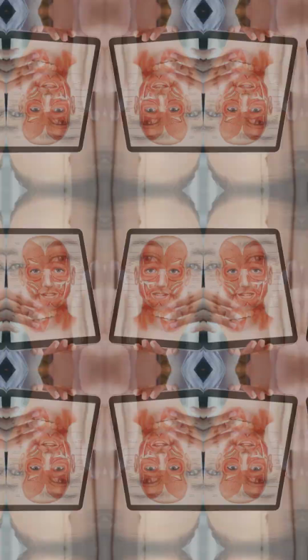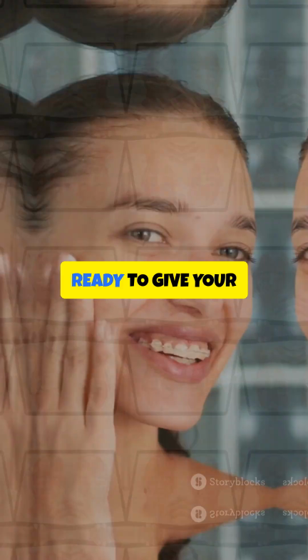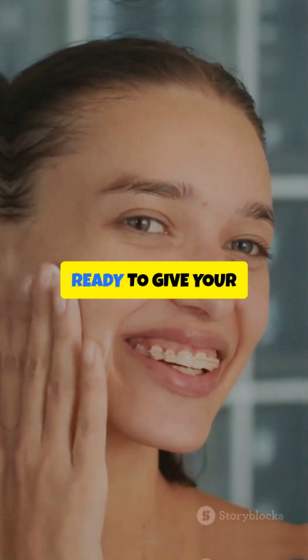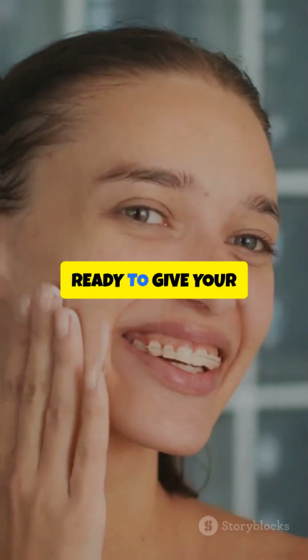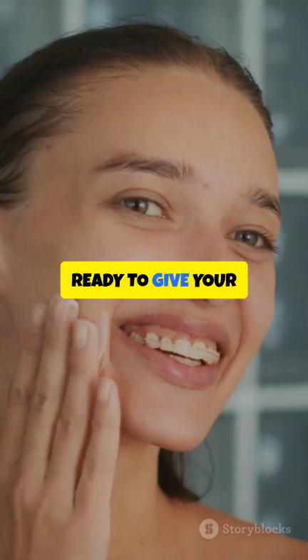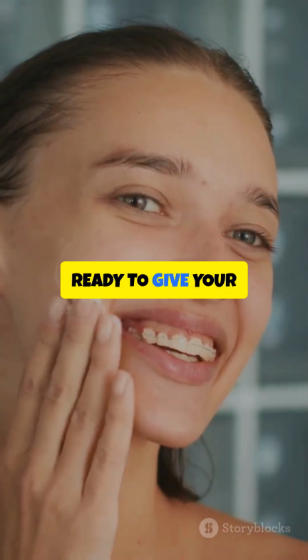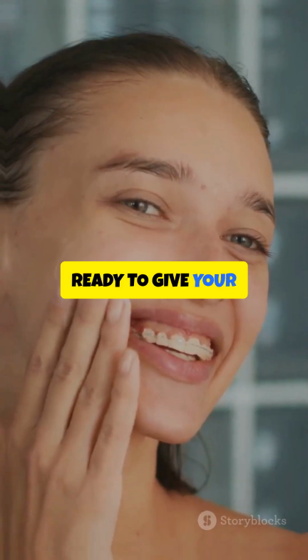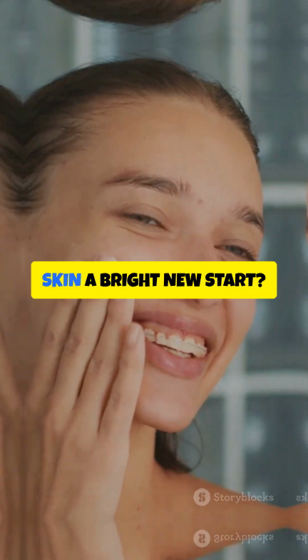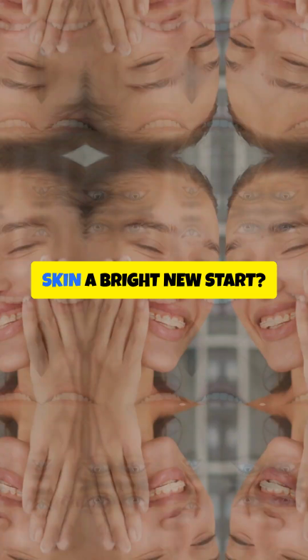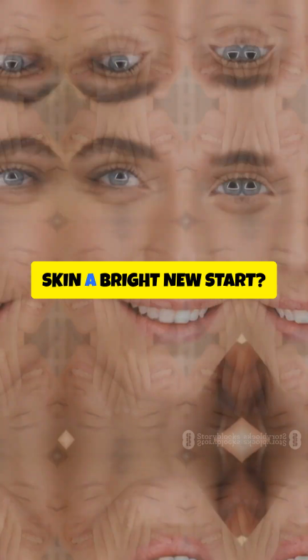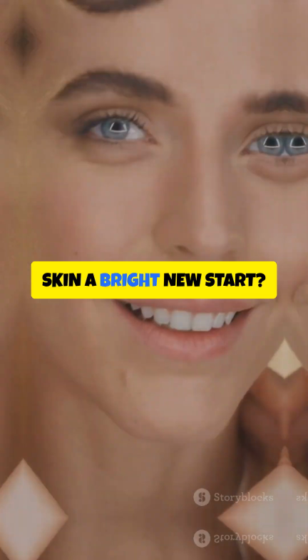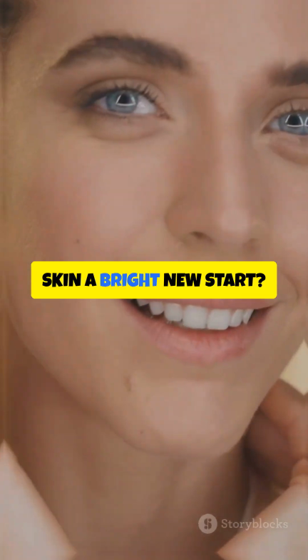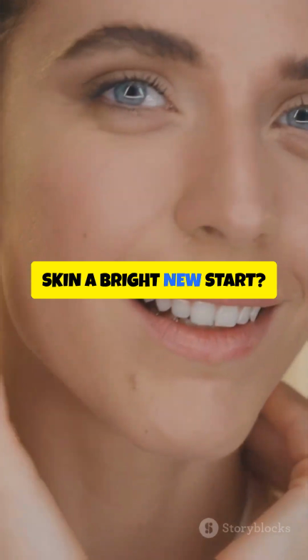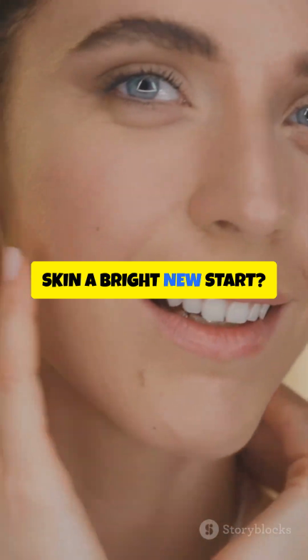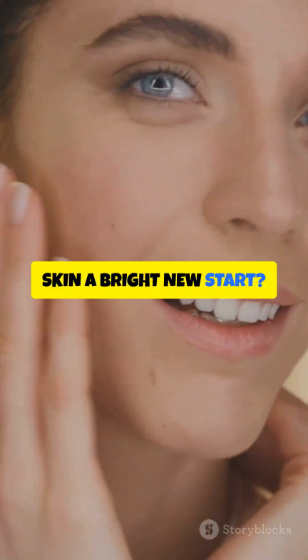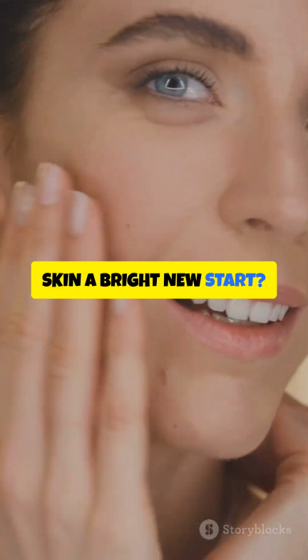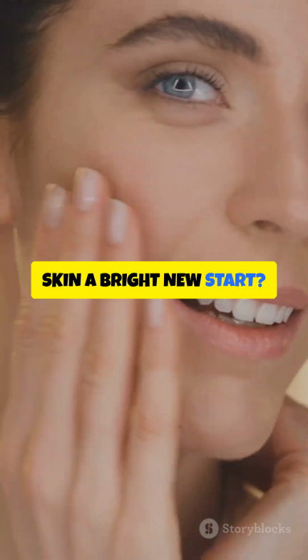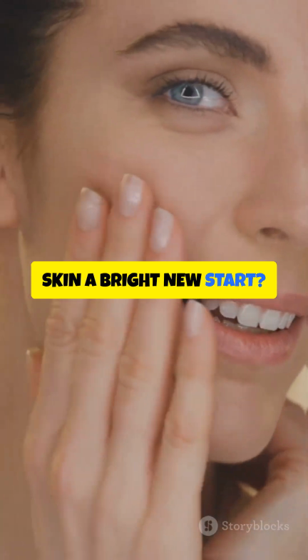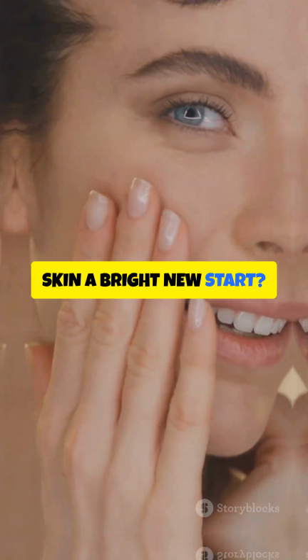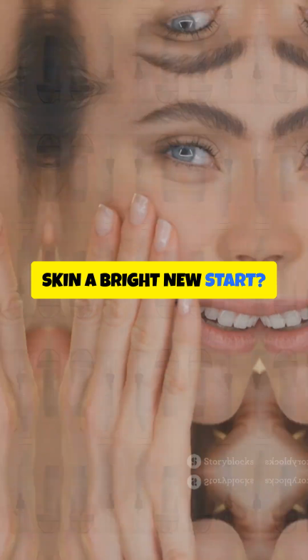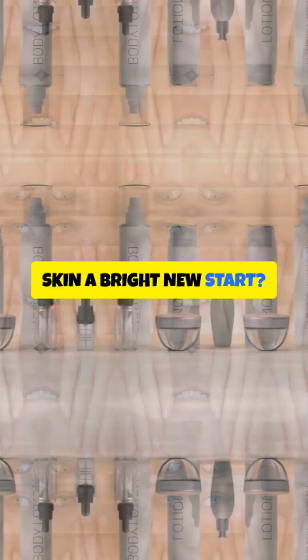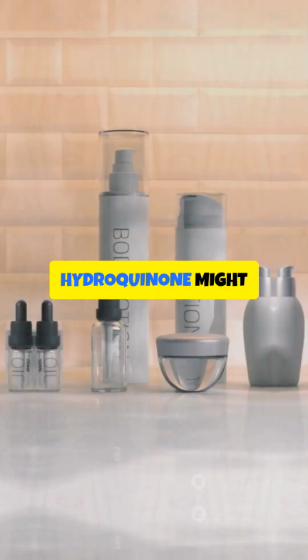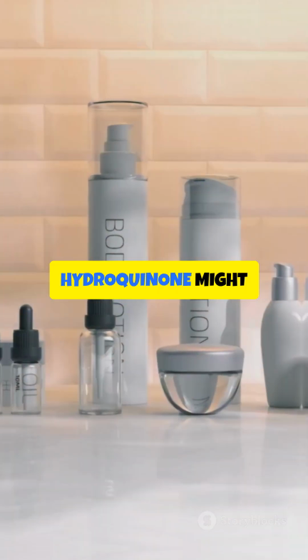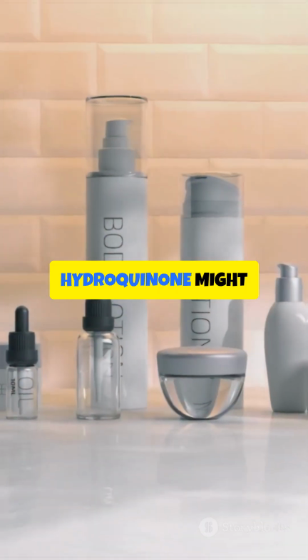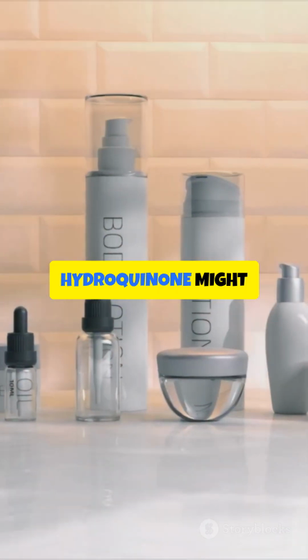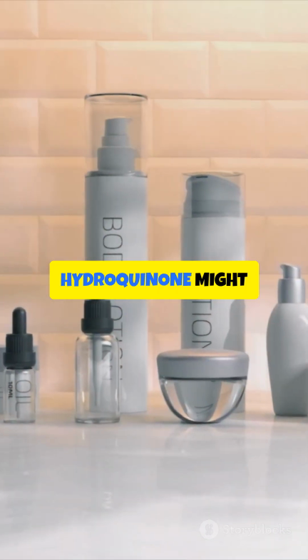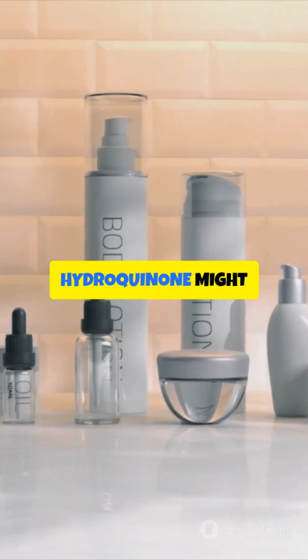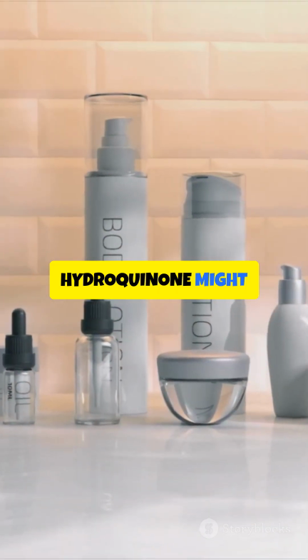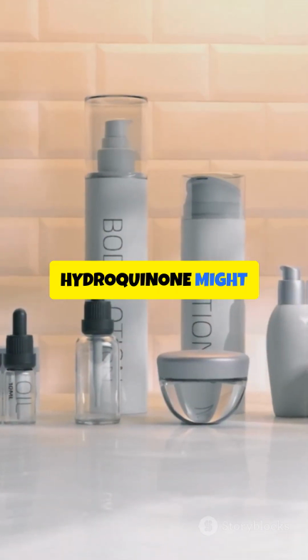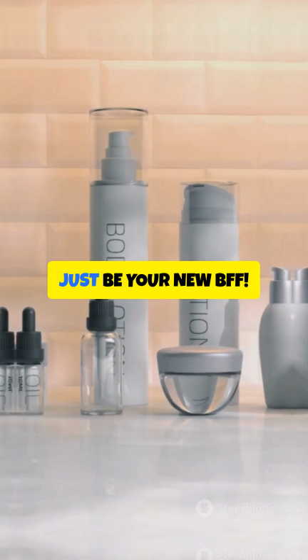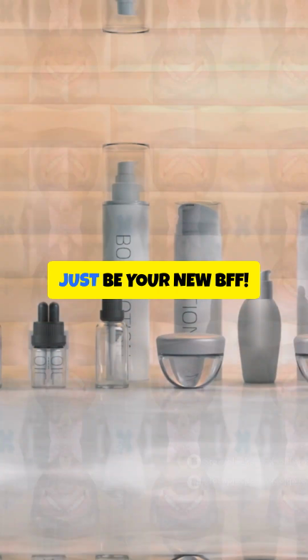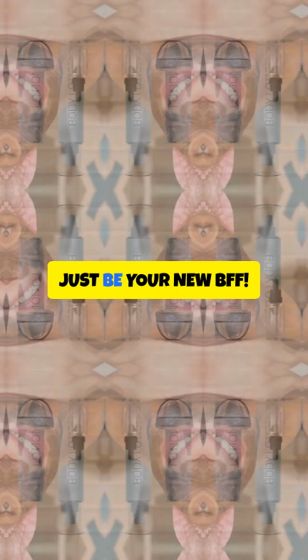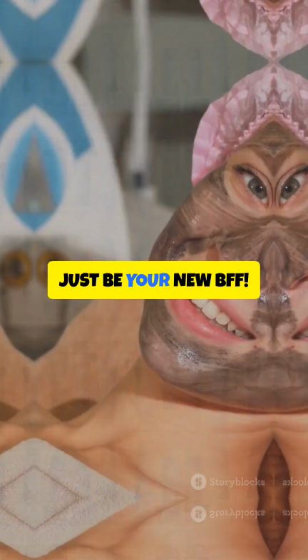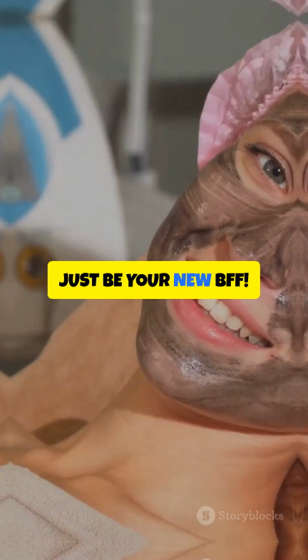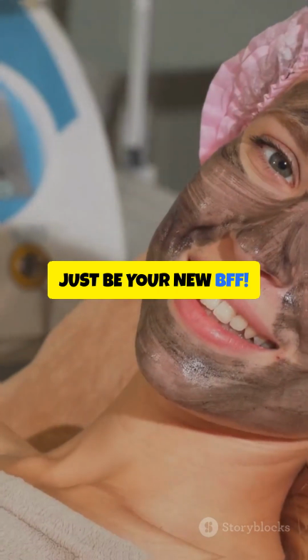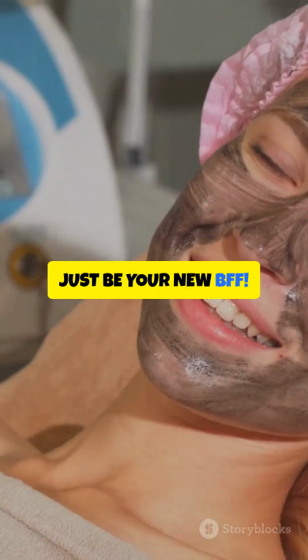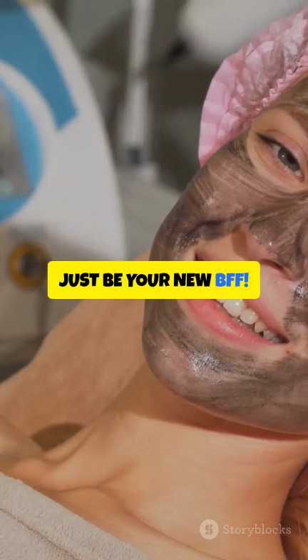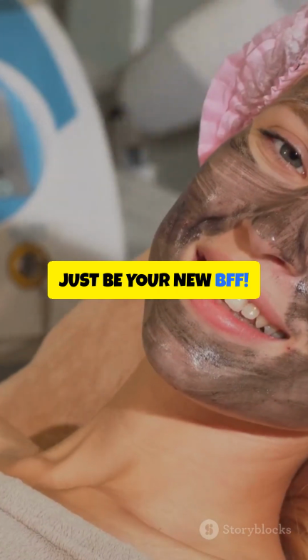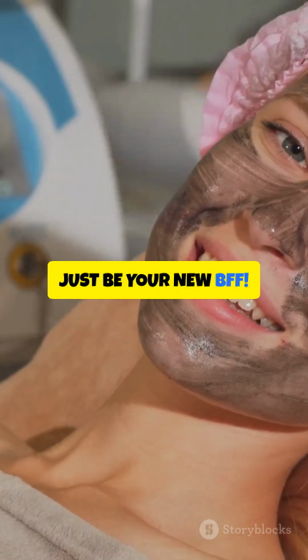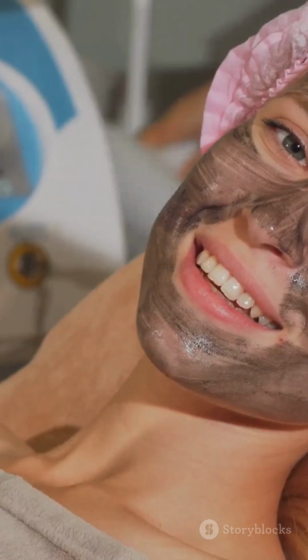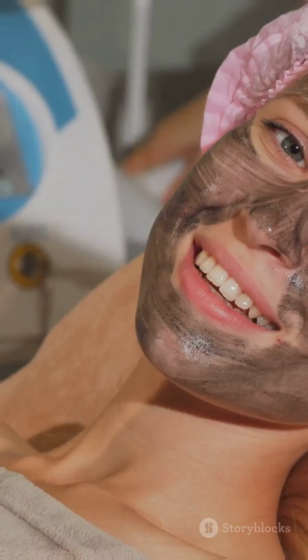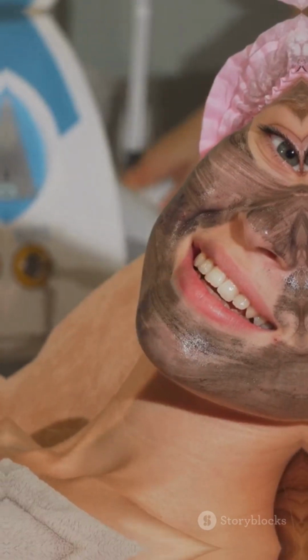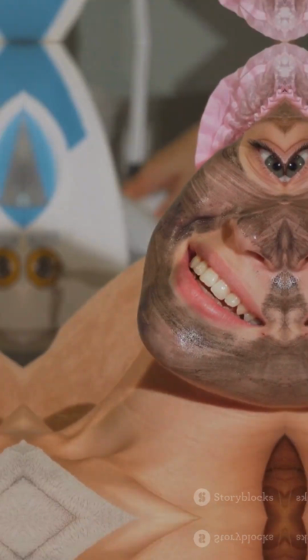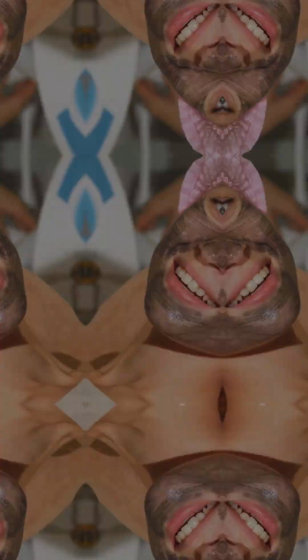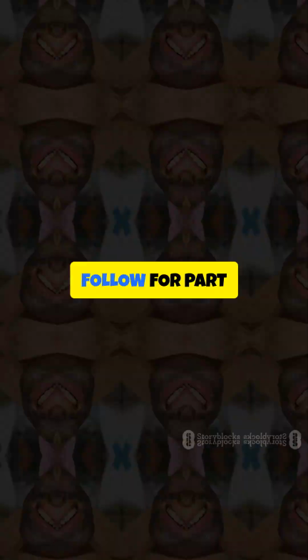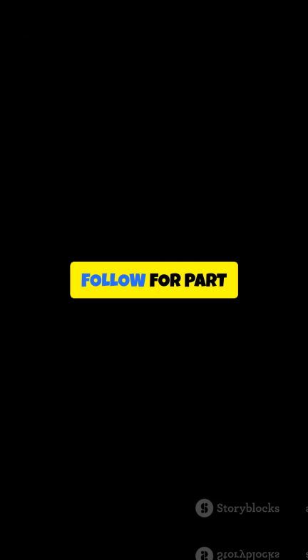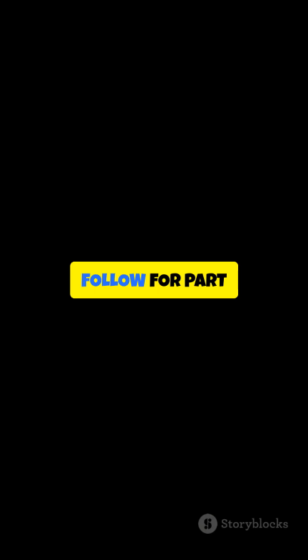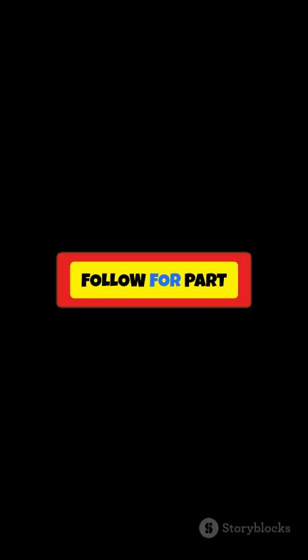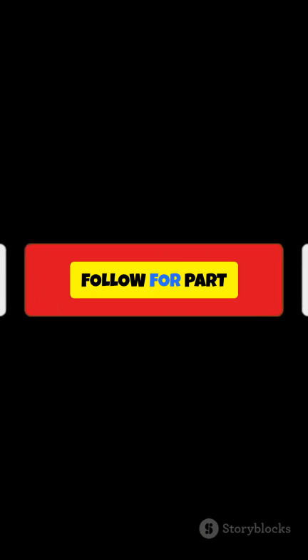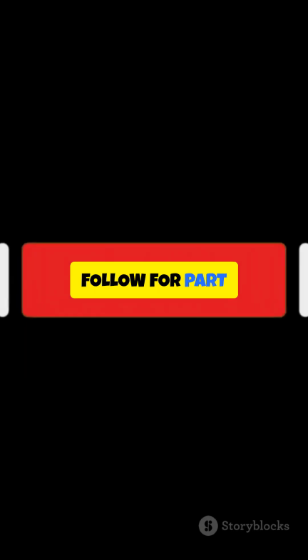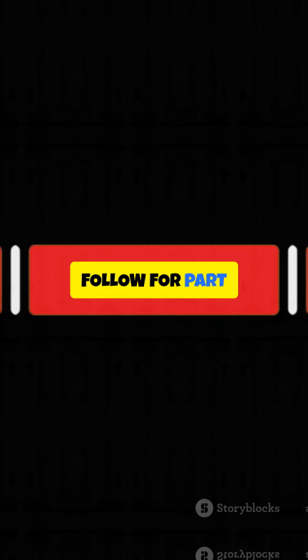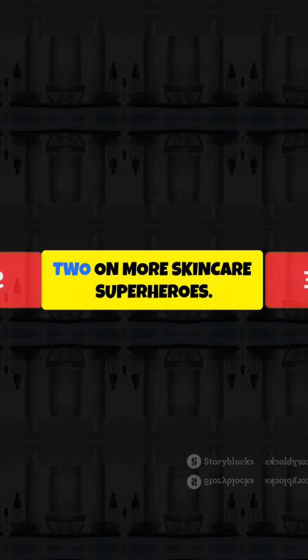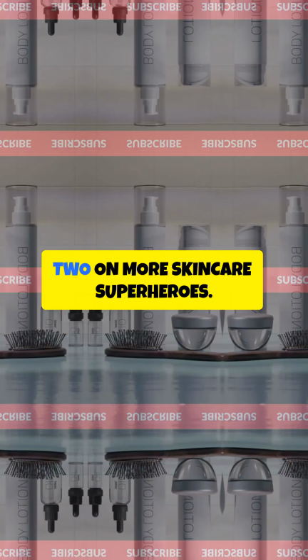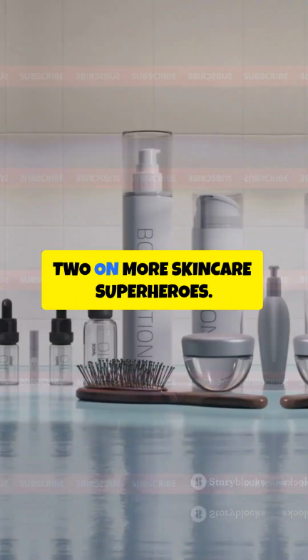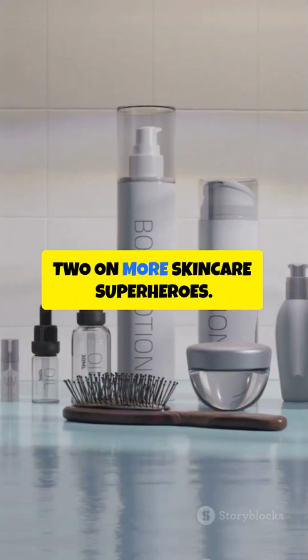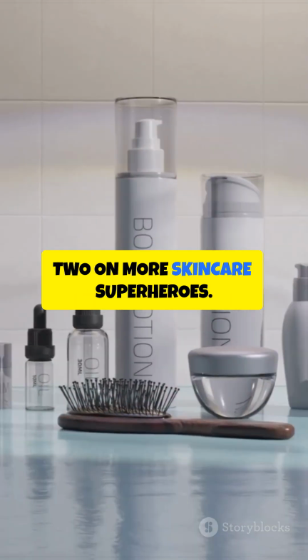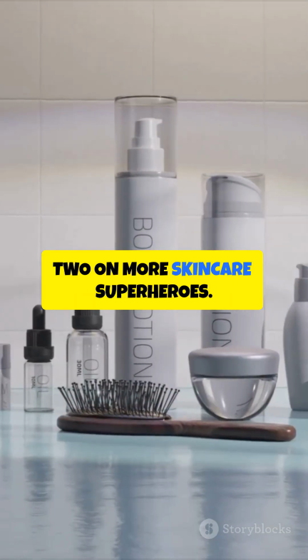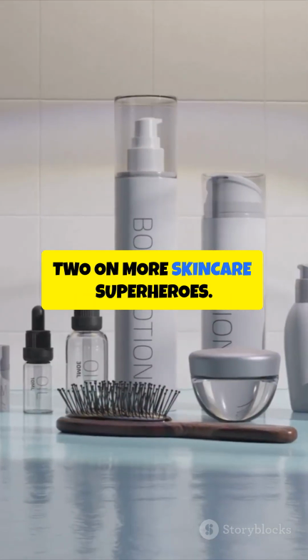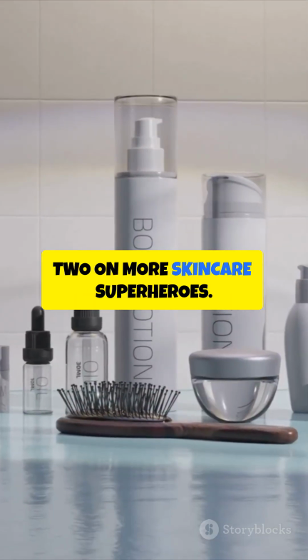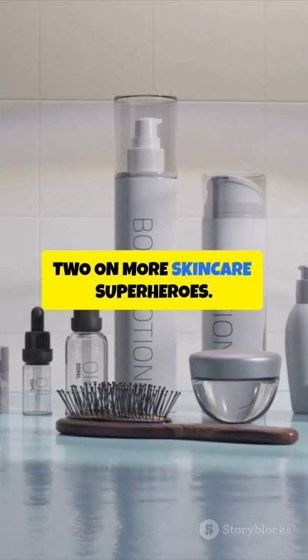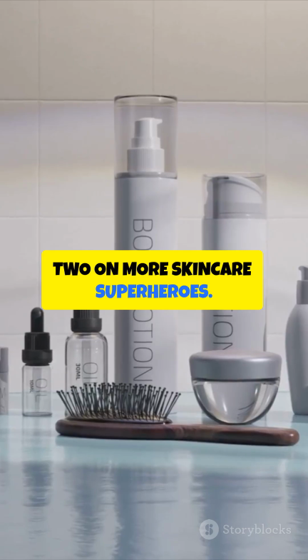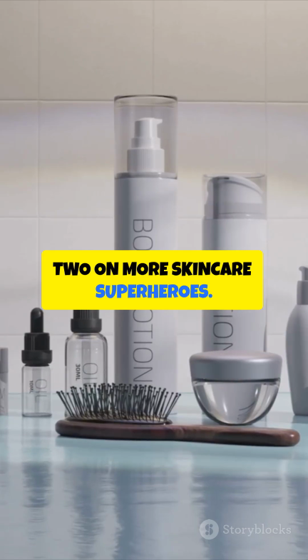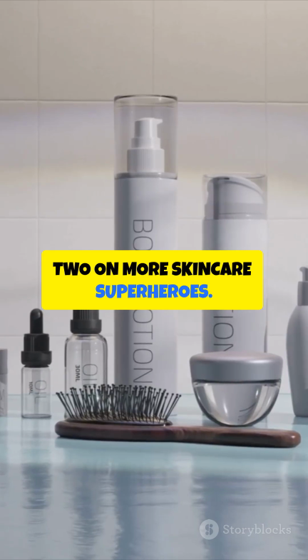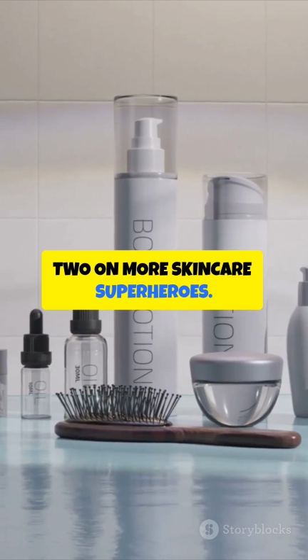Ready to give your skin a bright new start? Hydroquinone might just be your new BFF. Follow for part 2 on more skincare superheroes.